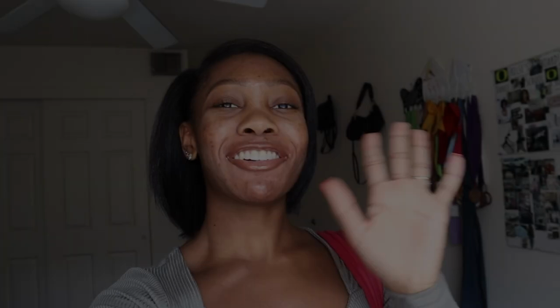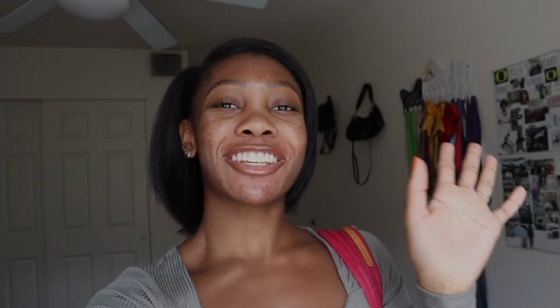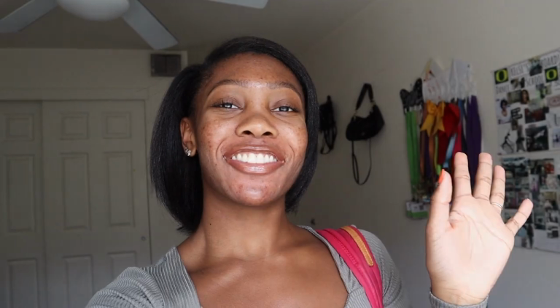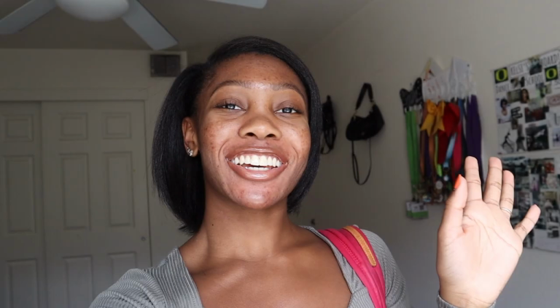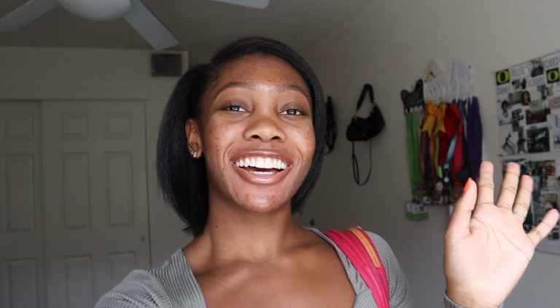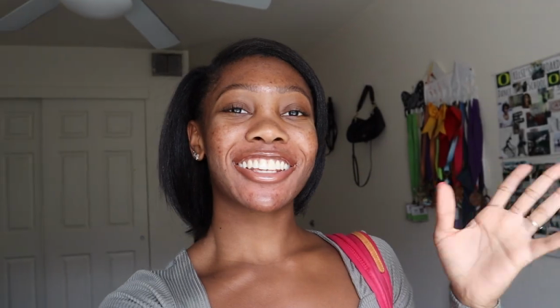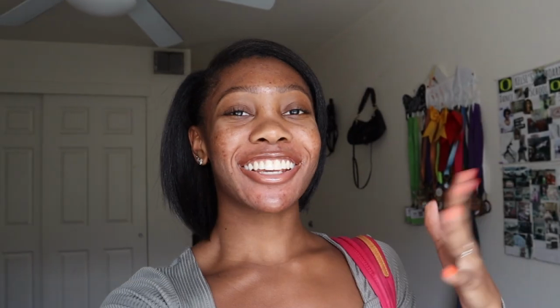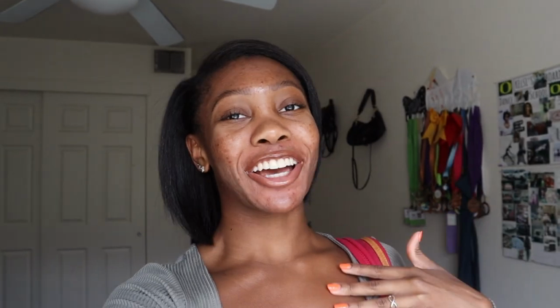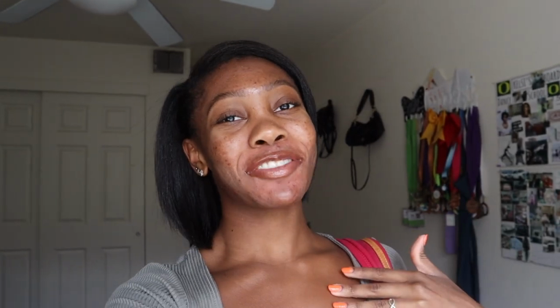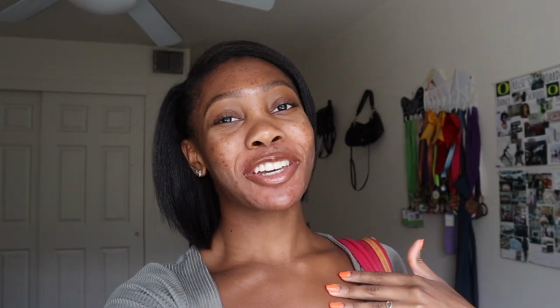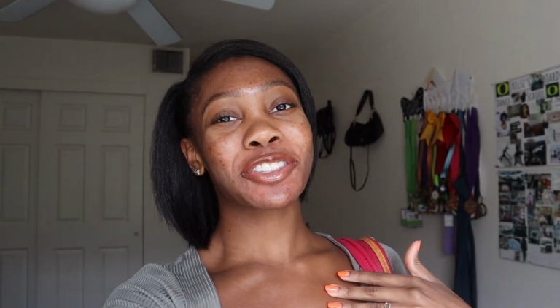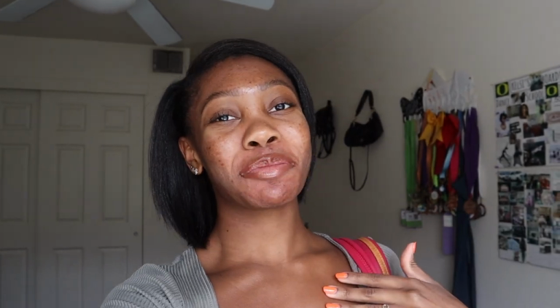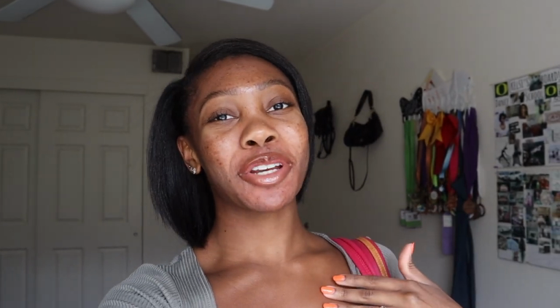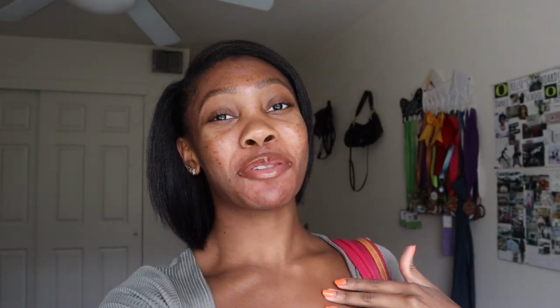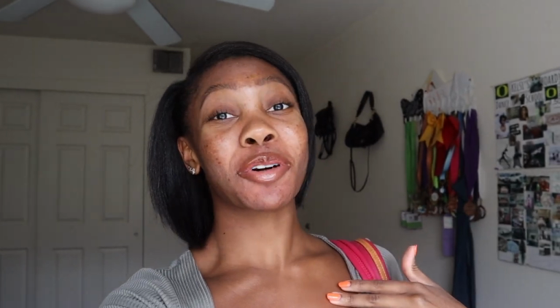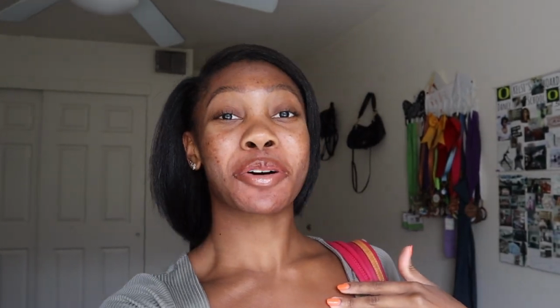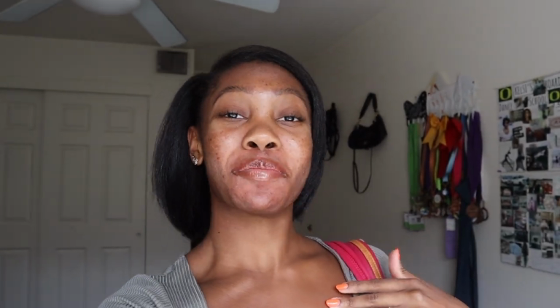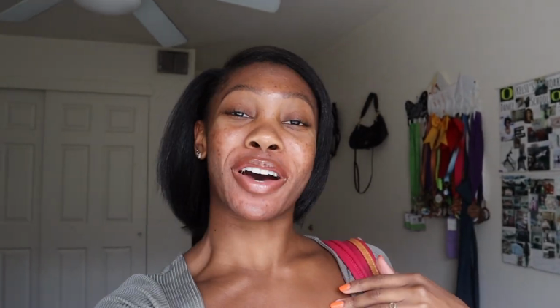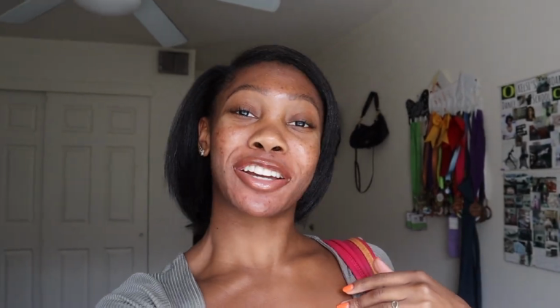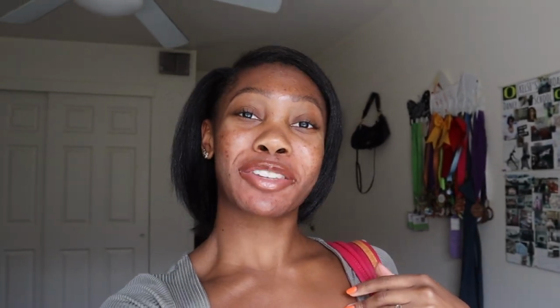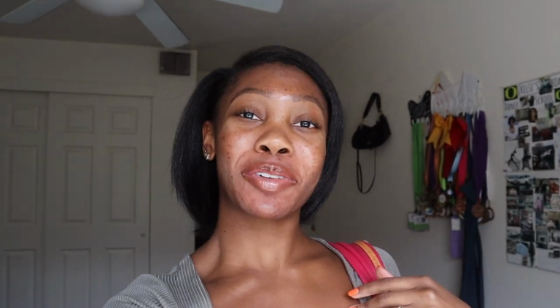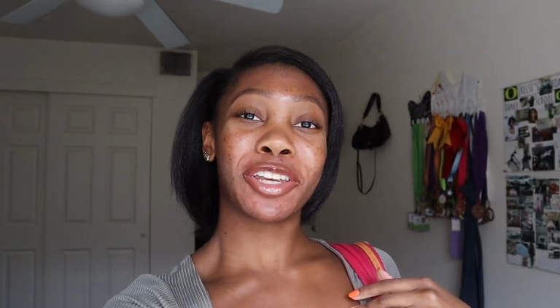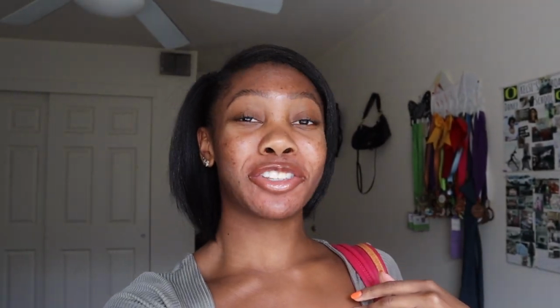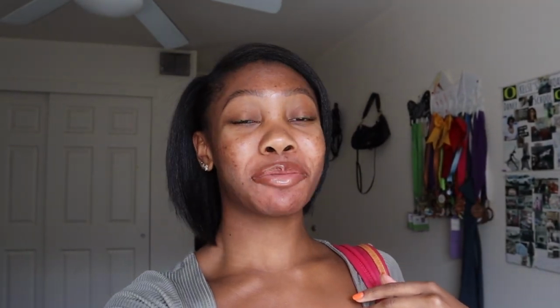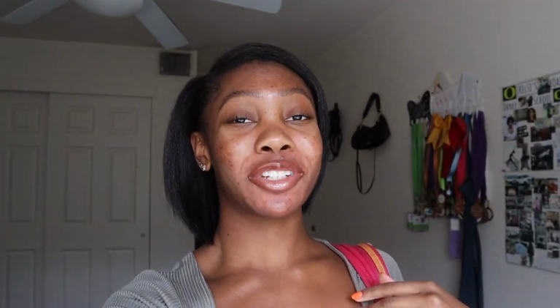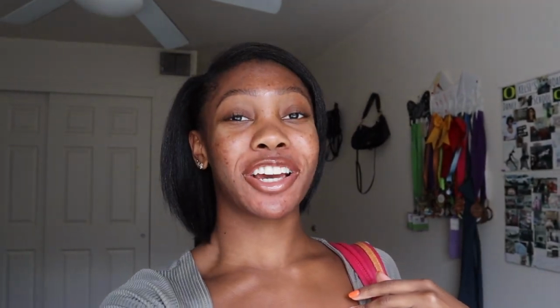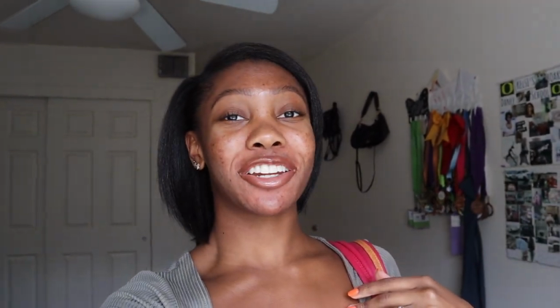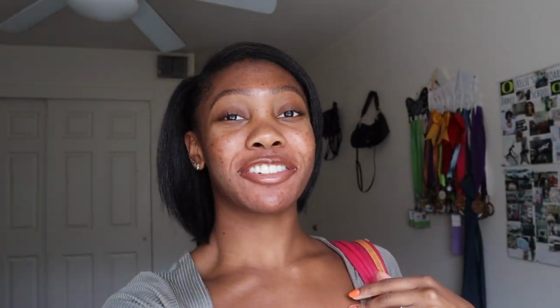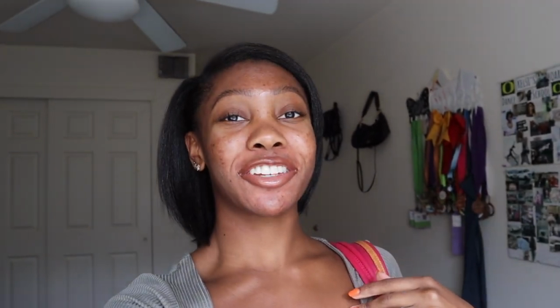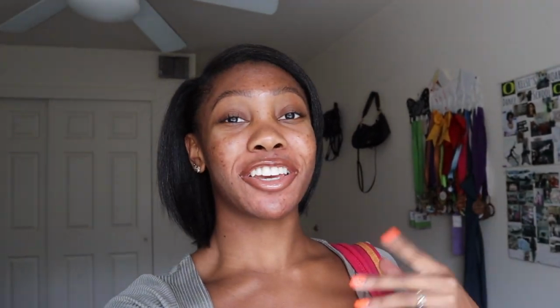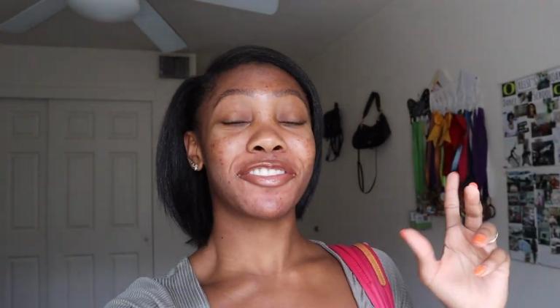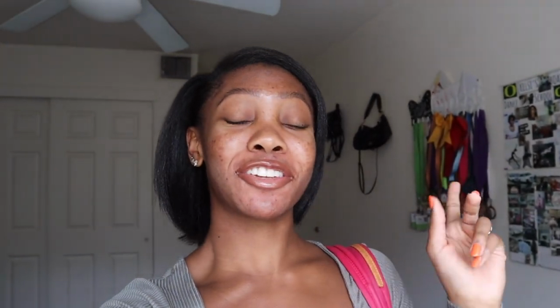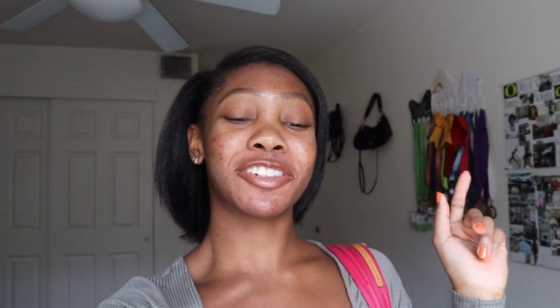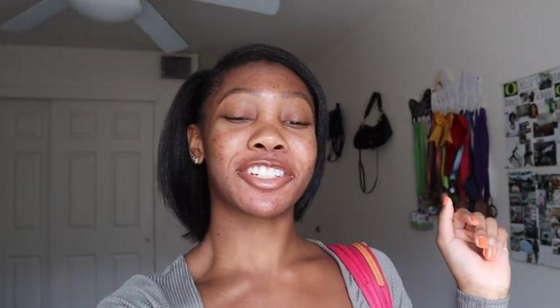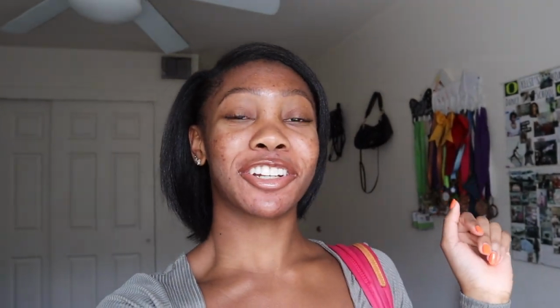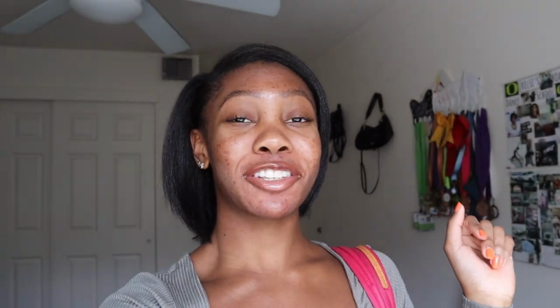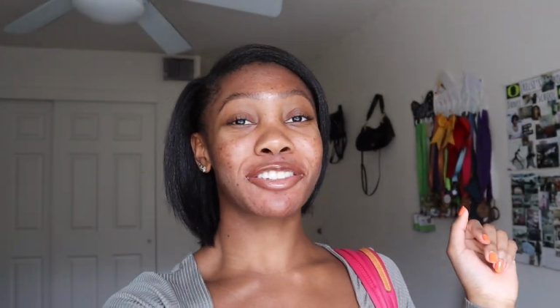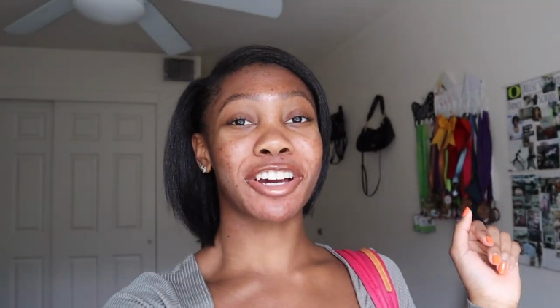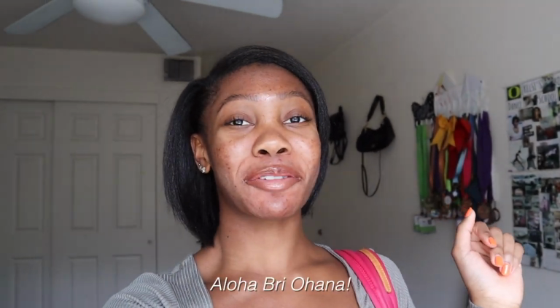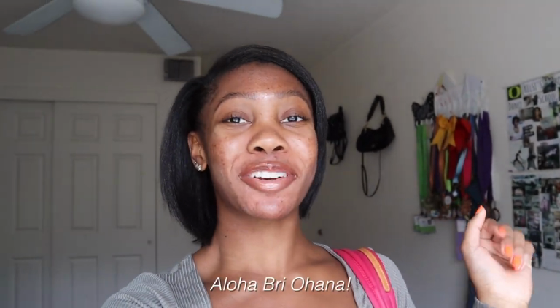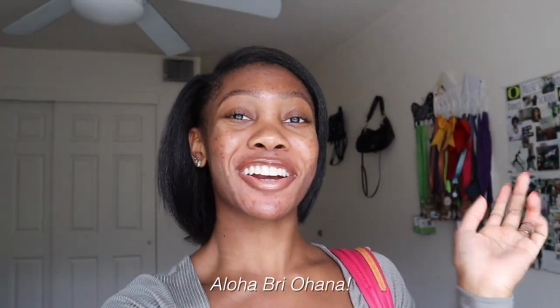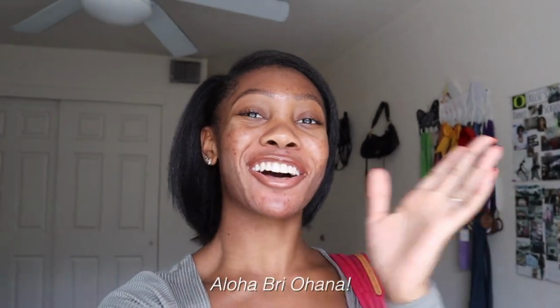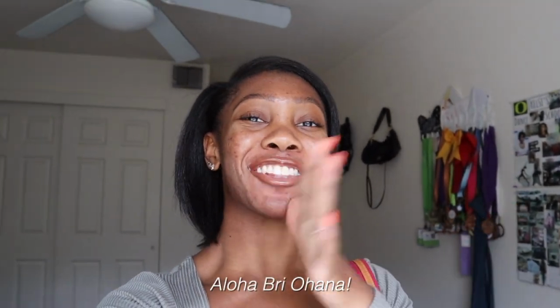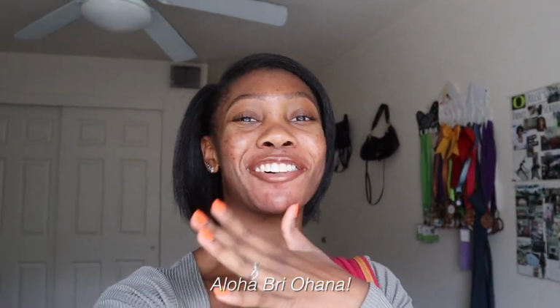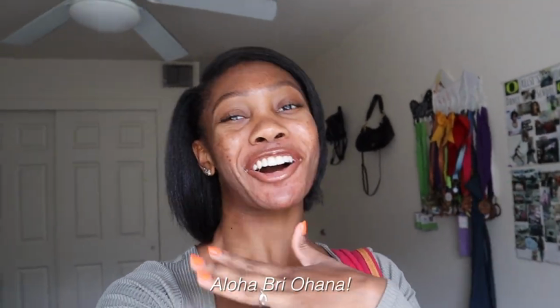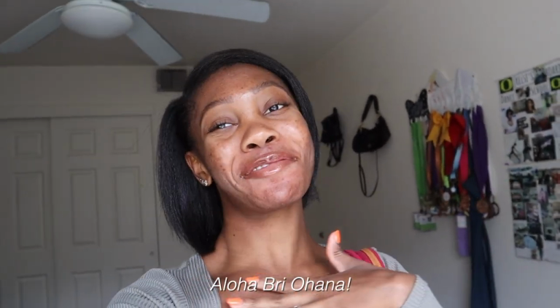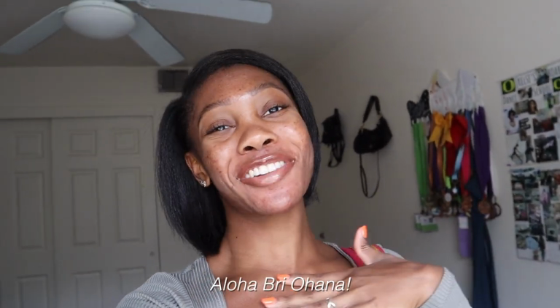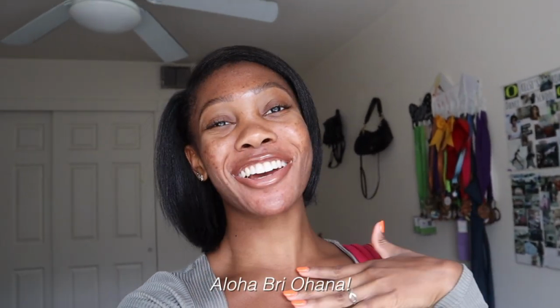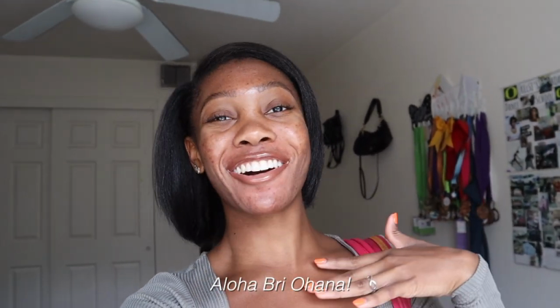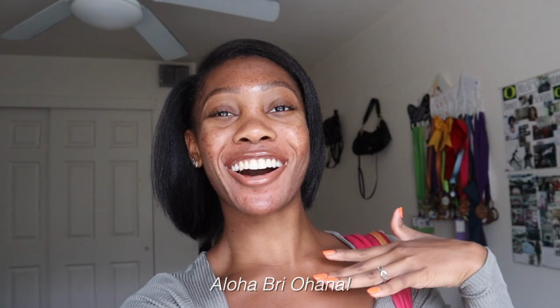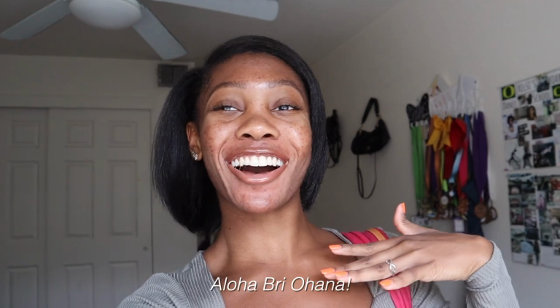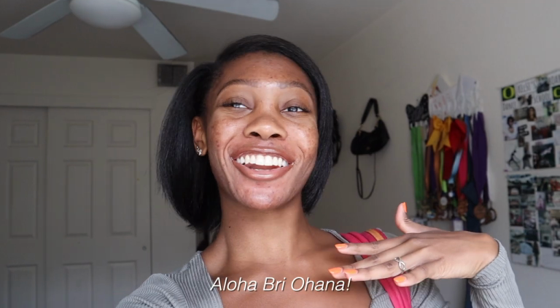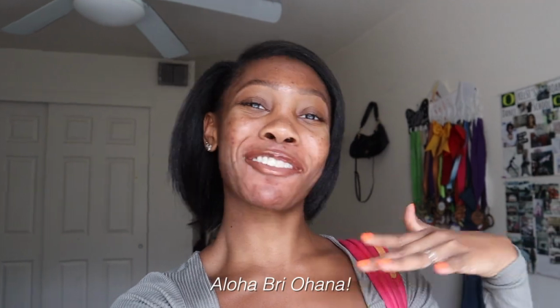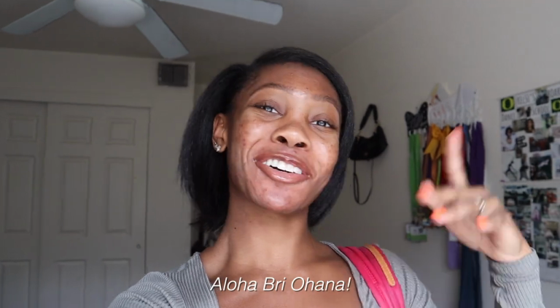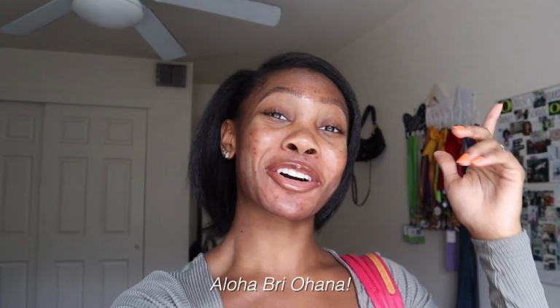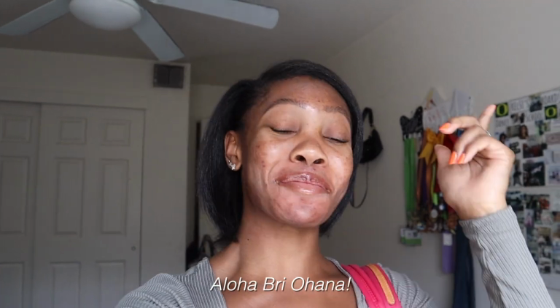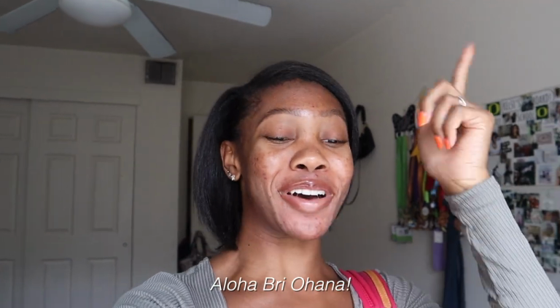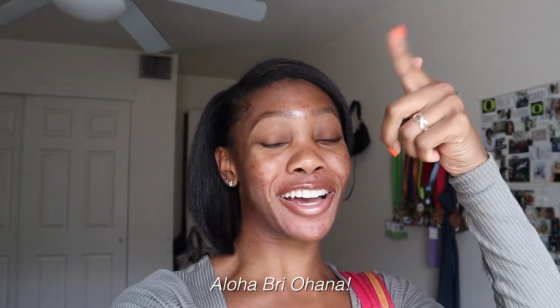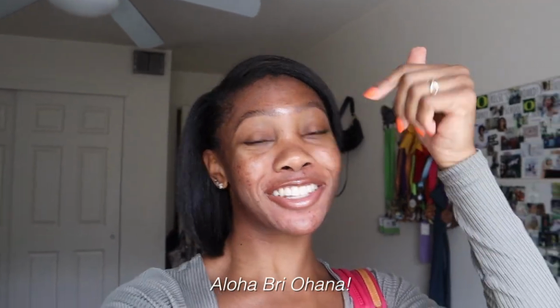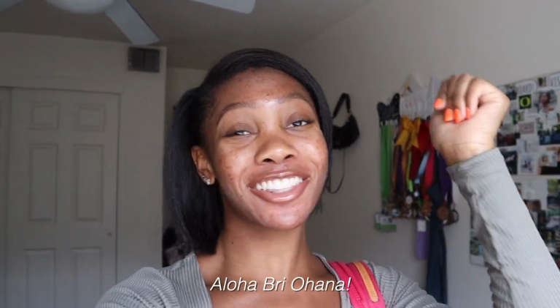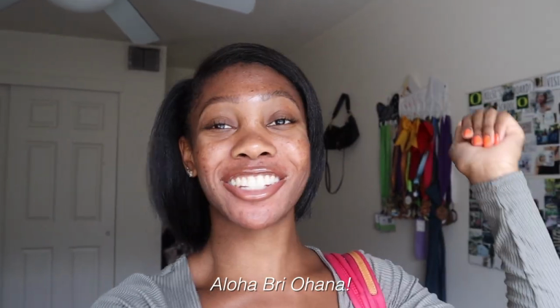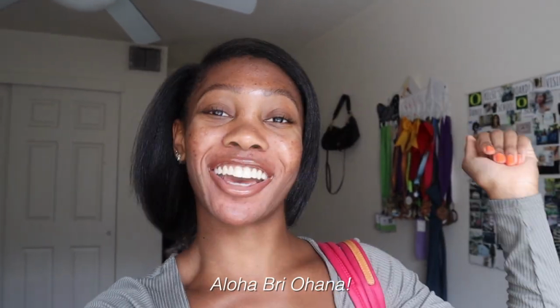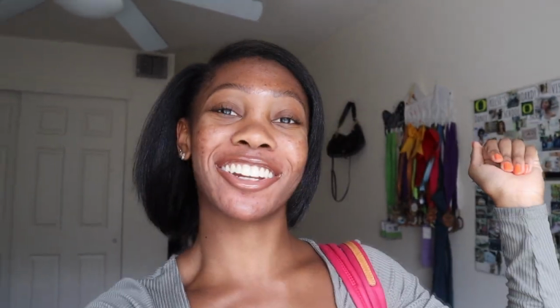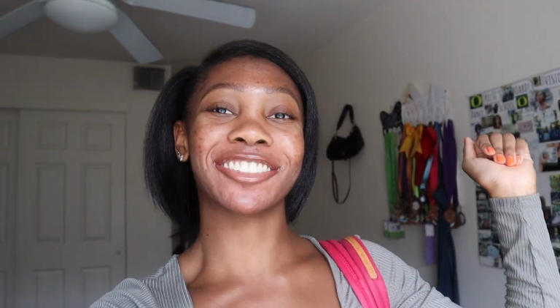What's up you guys? I'm Kelsey Brie. Welcome back to my YouTube channel. If you're a returning subscriber, Aloha Brie Ohana. Welcome back to the channel.